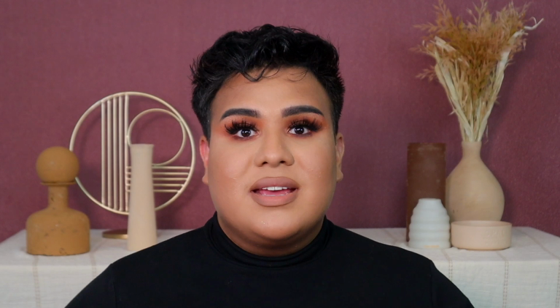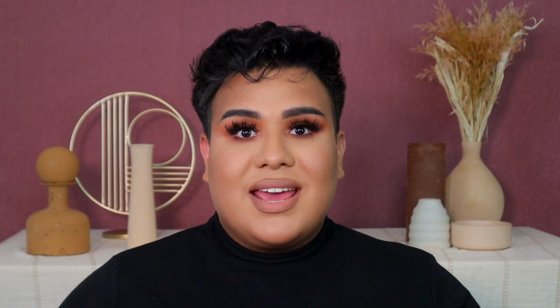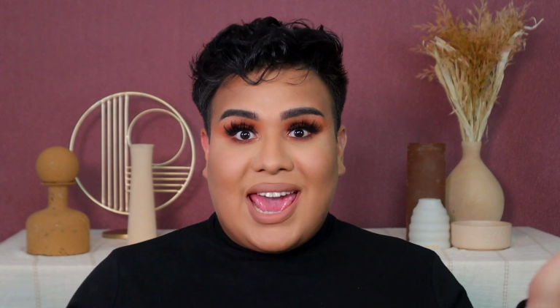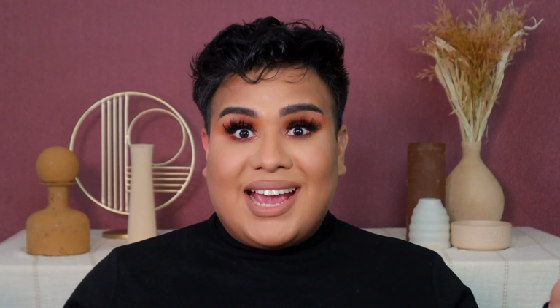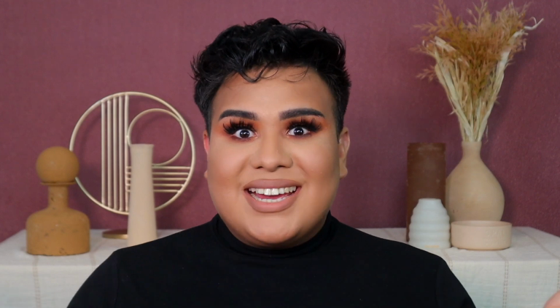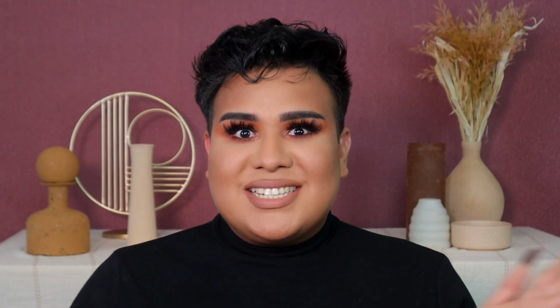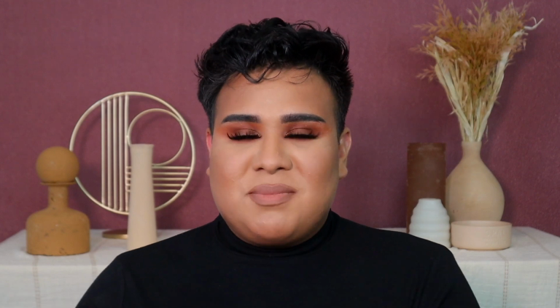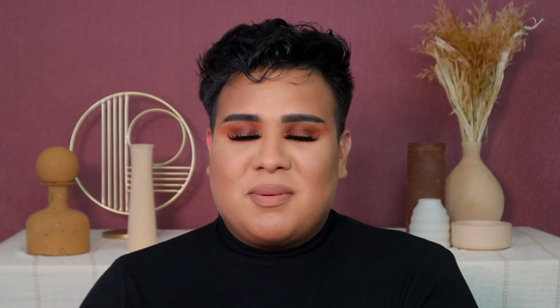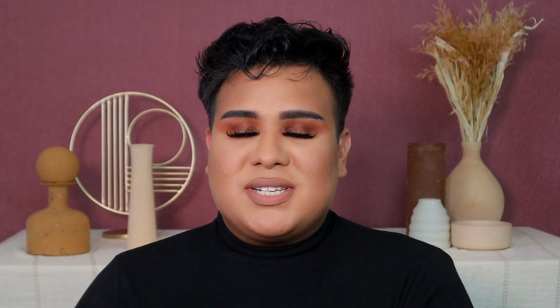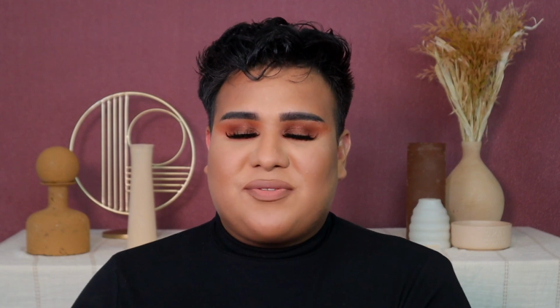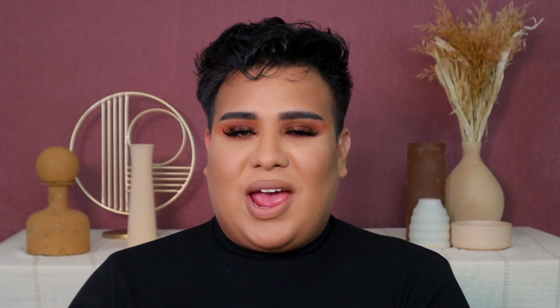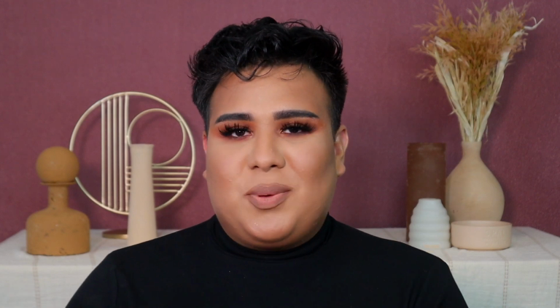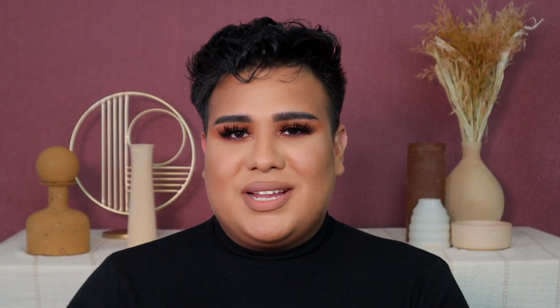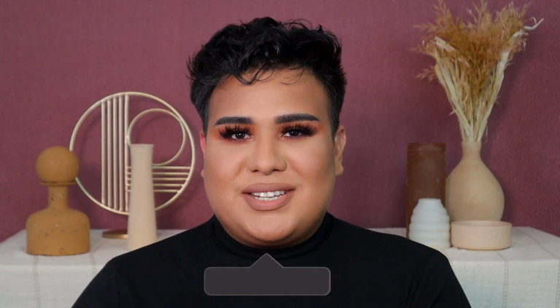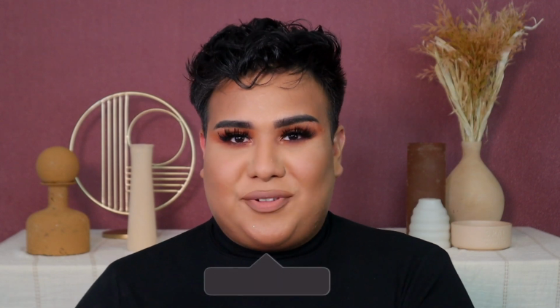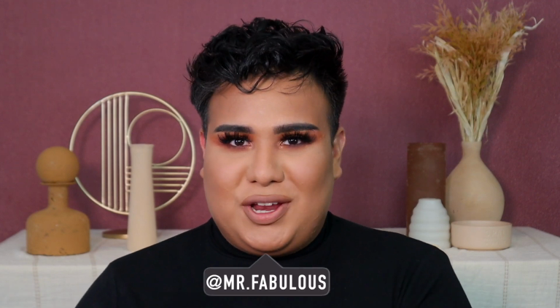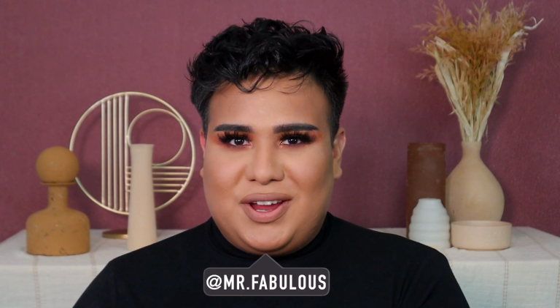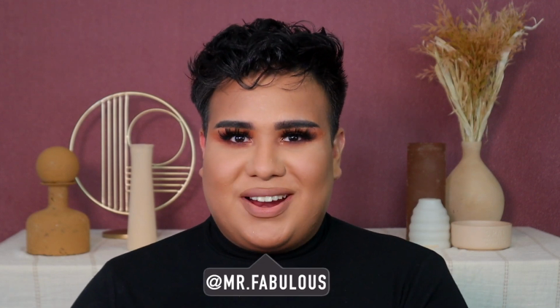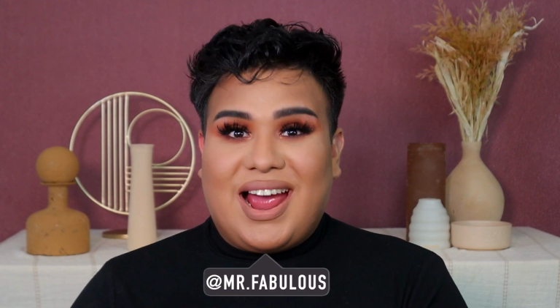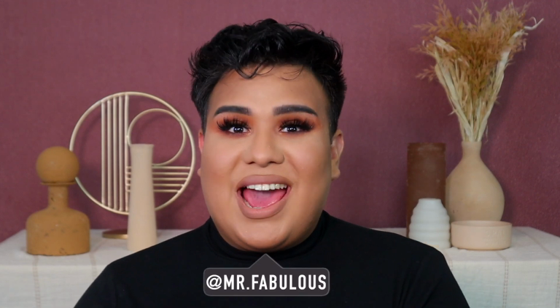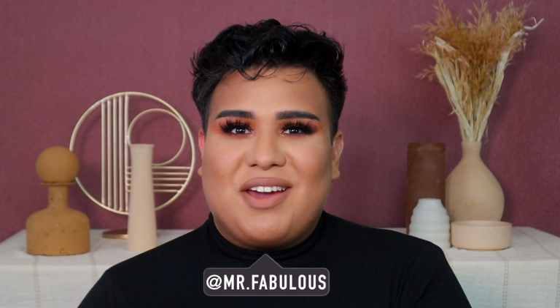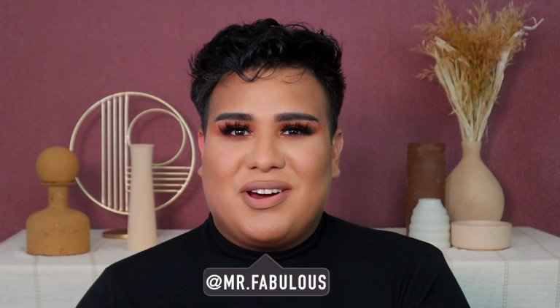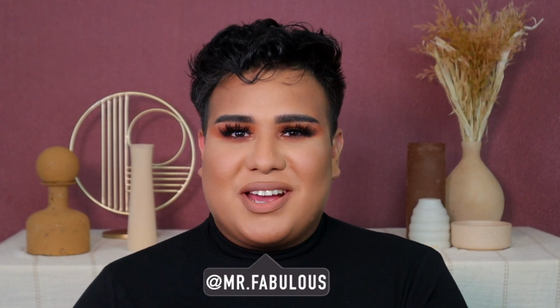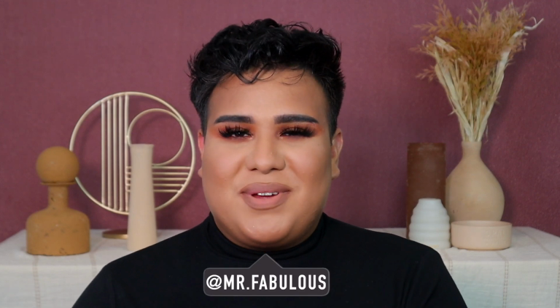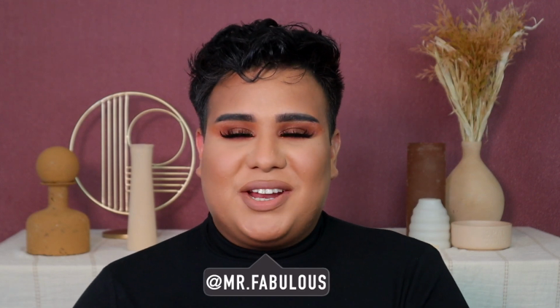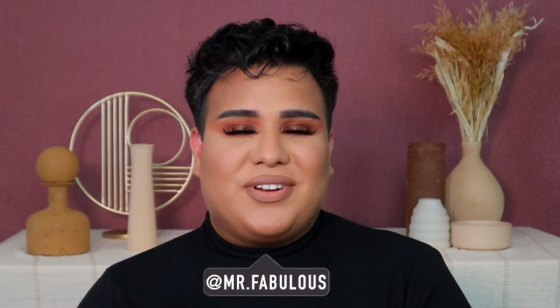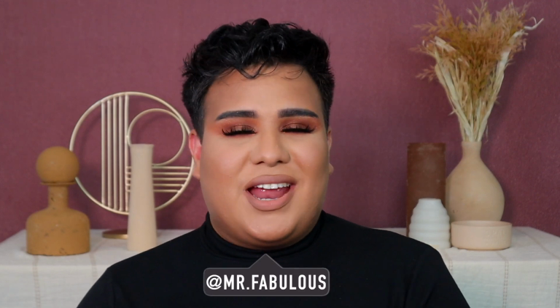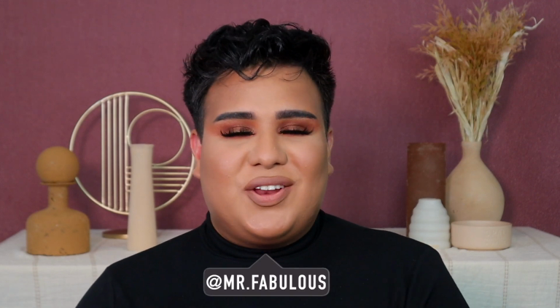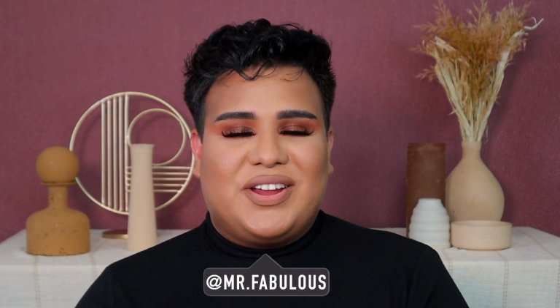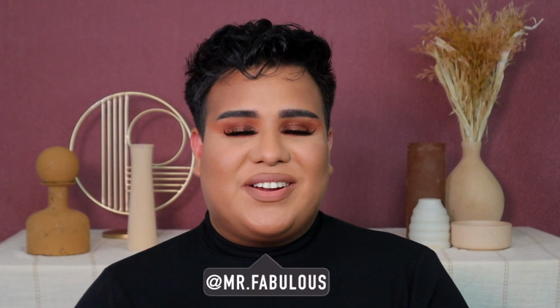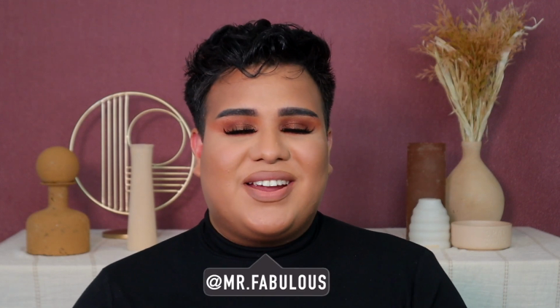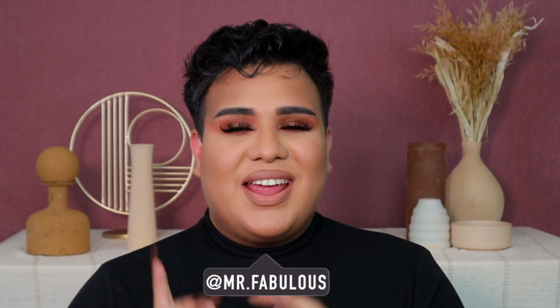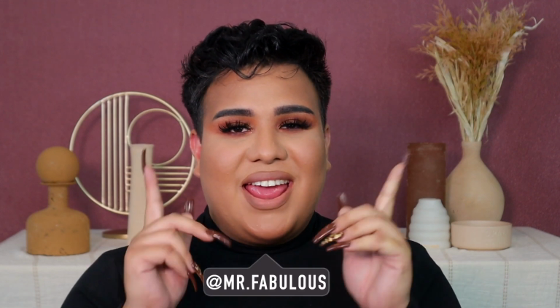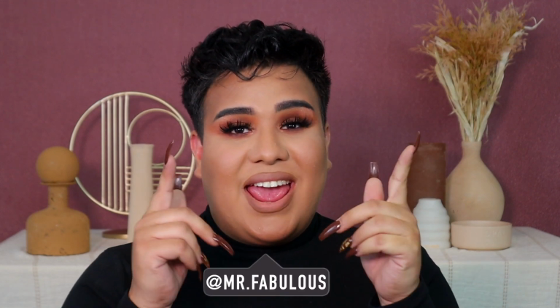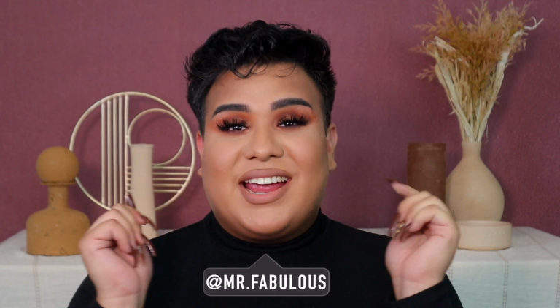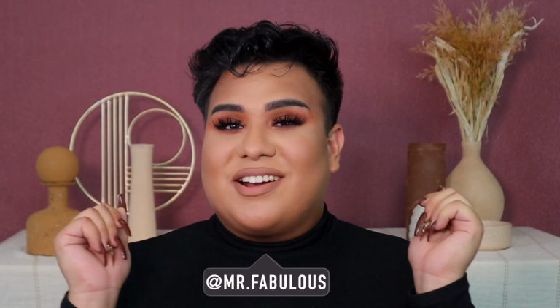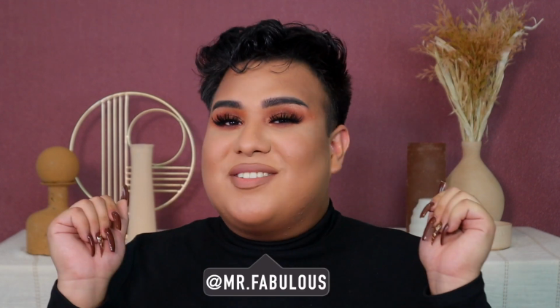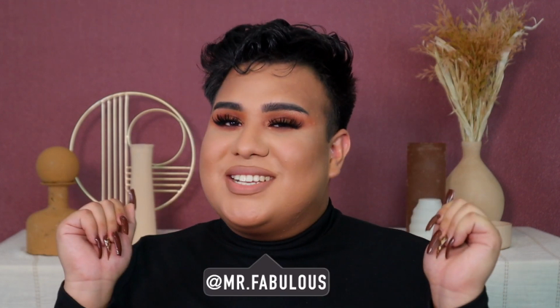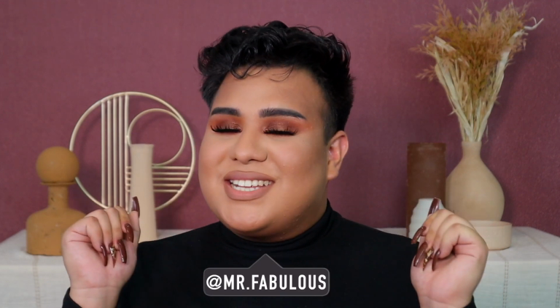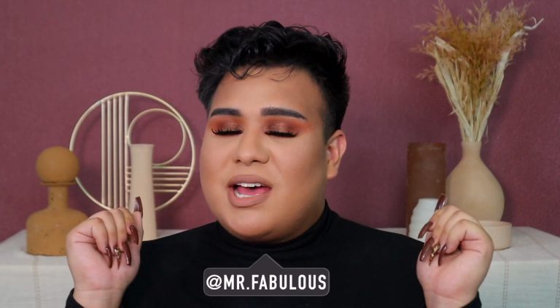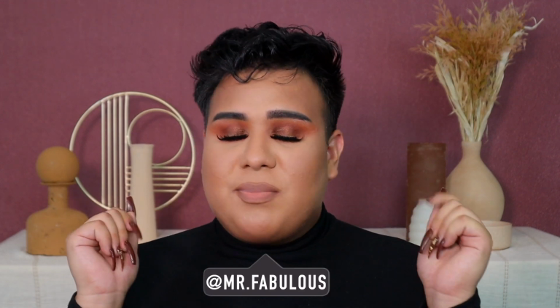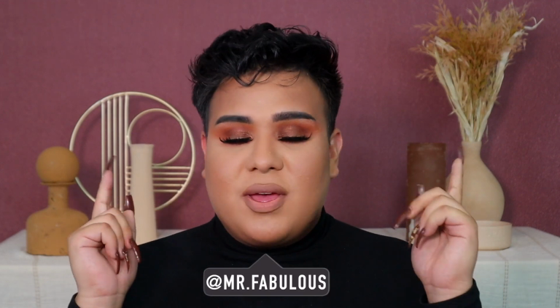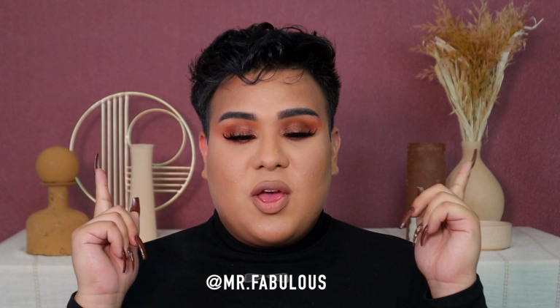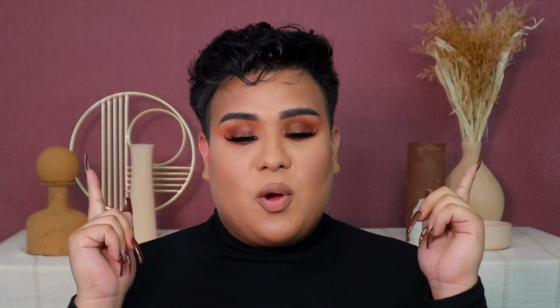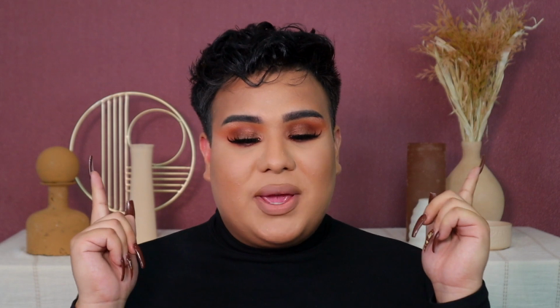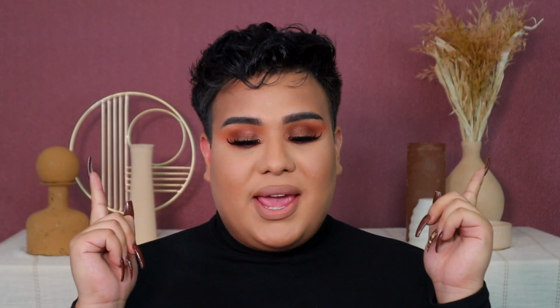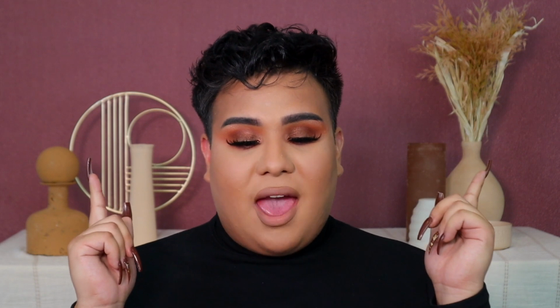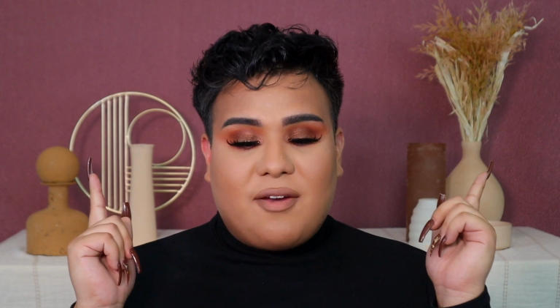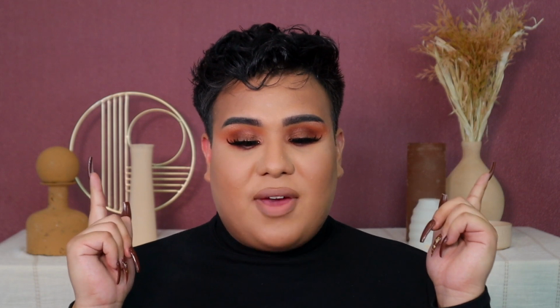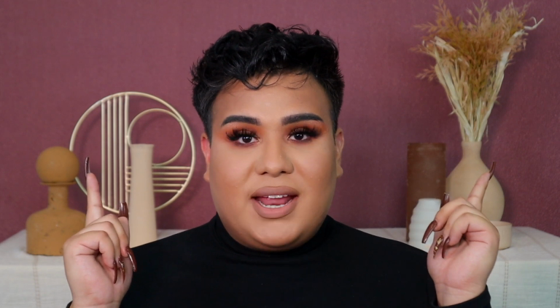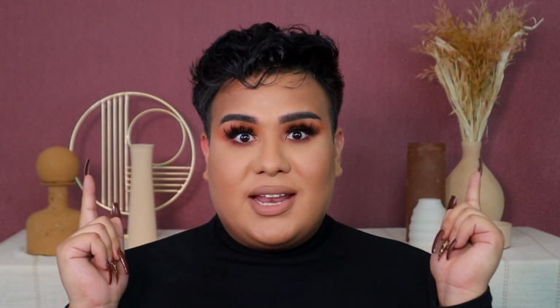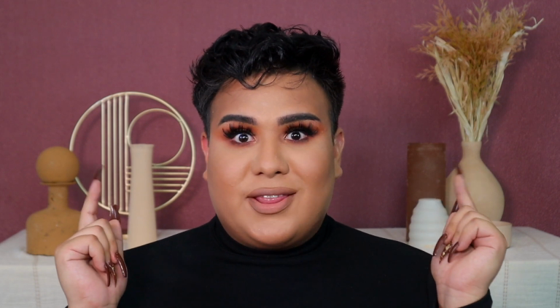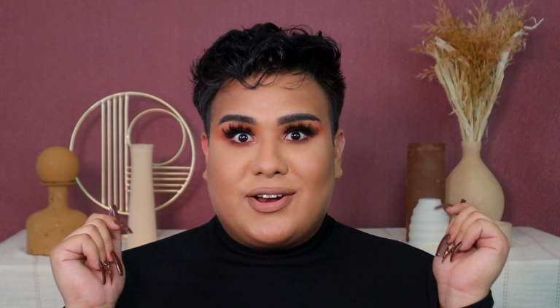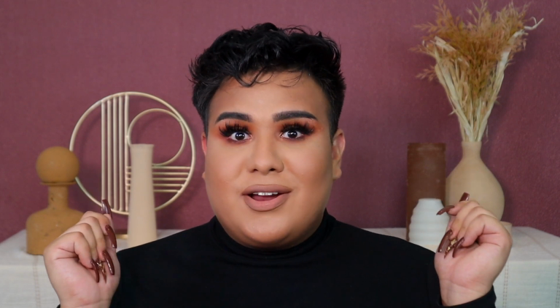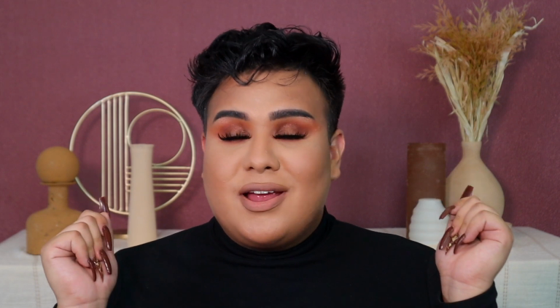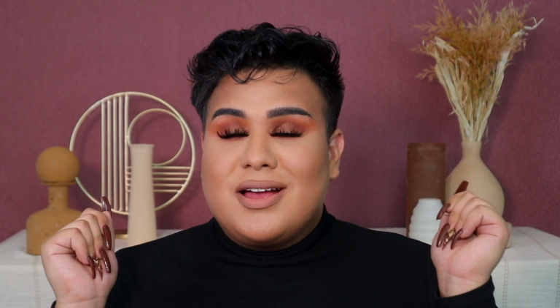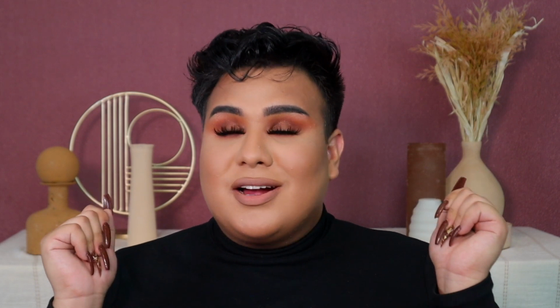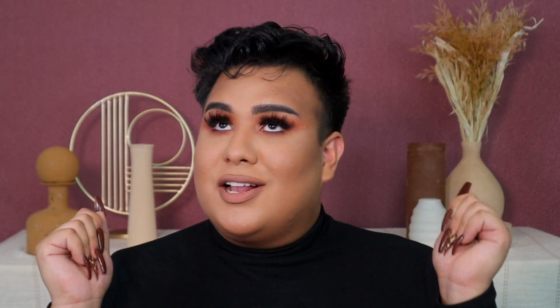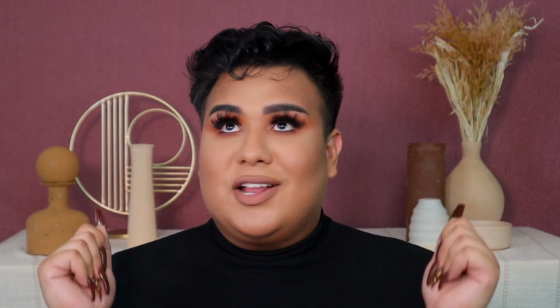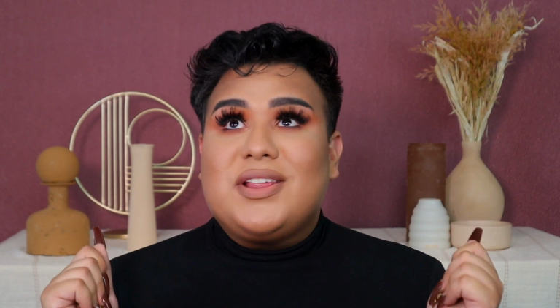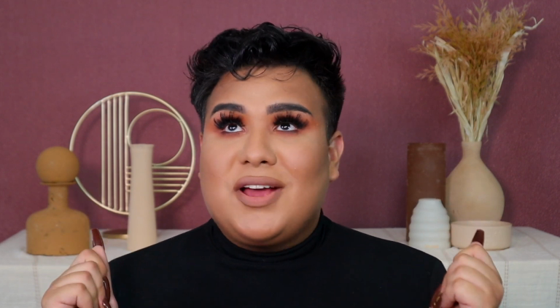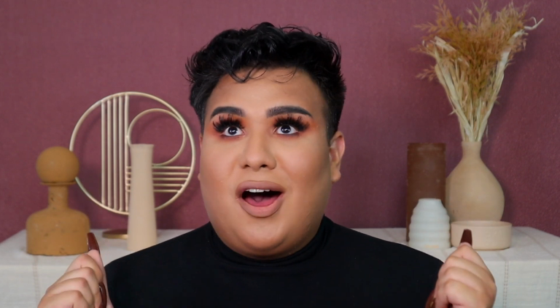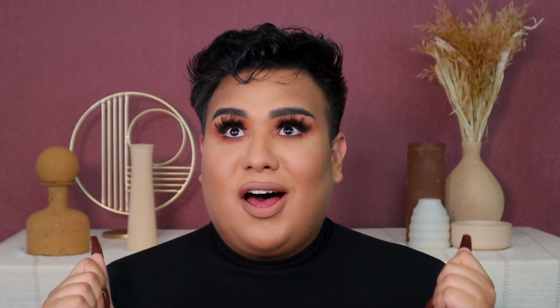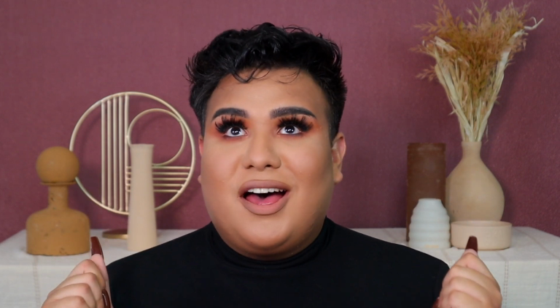Hey guys, it's me, Mr. Fabulous. If you're new here, hi, welcome. My name is Fernandine here. Hey girl, what's up? We have another clothing haul.